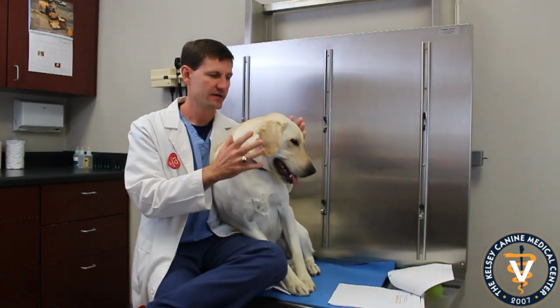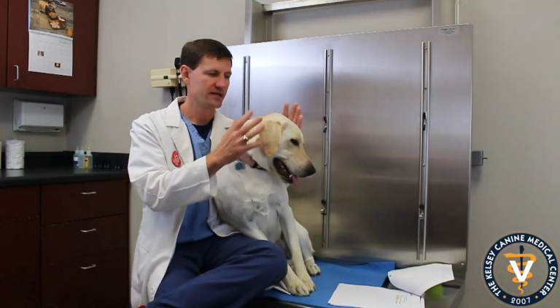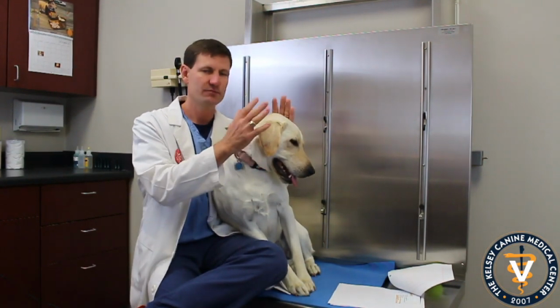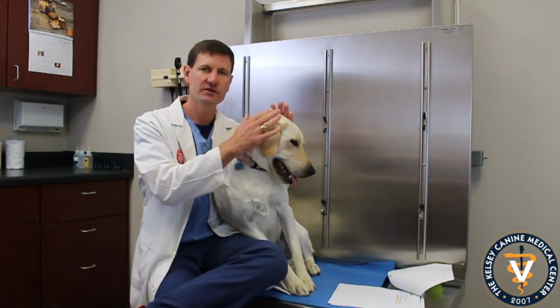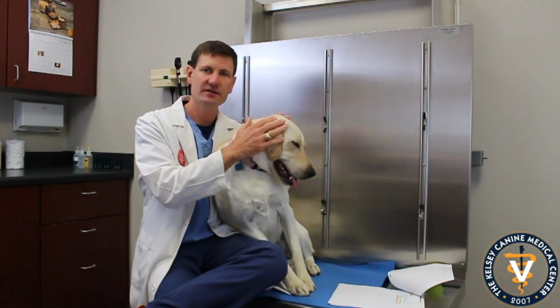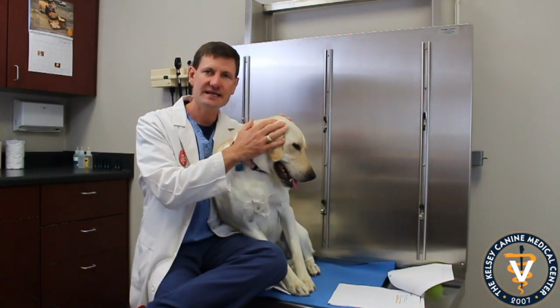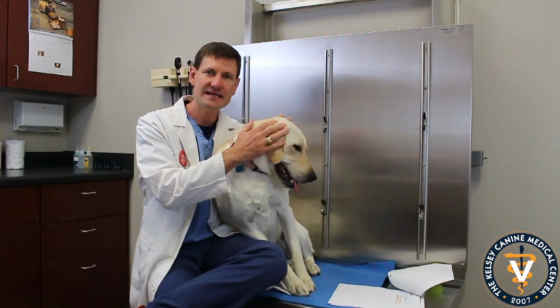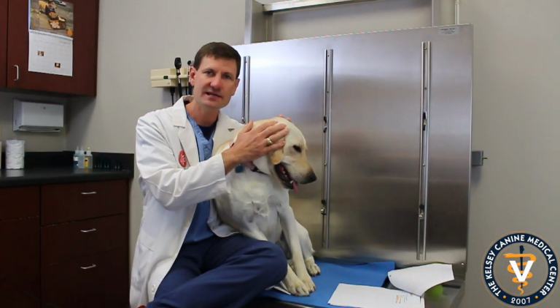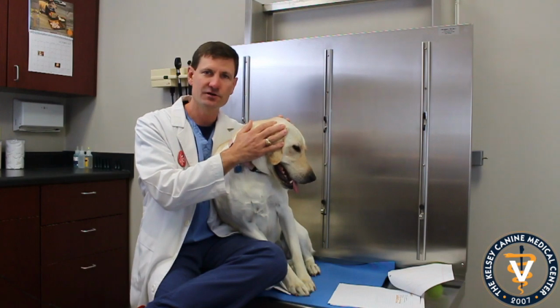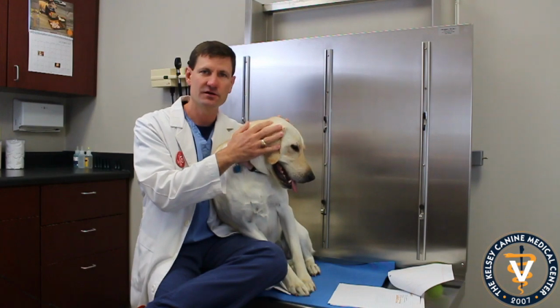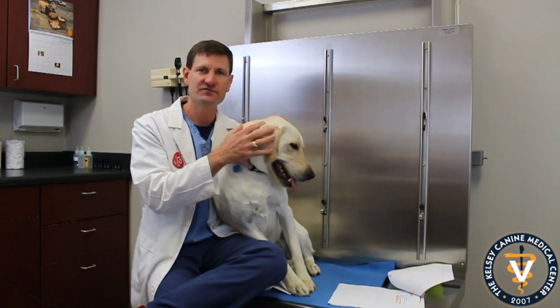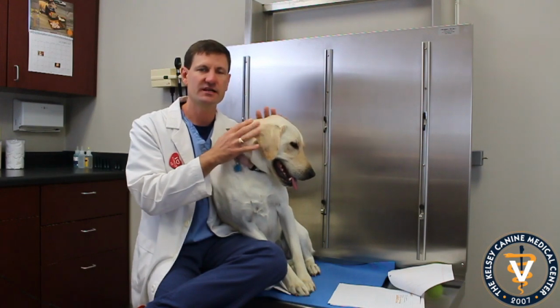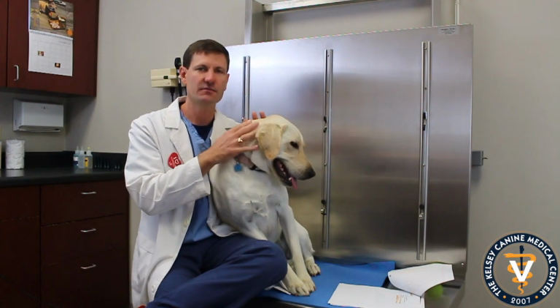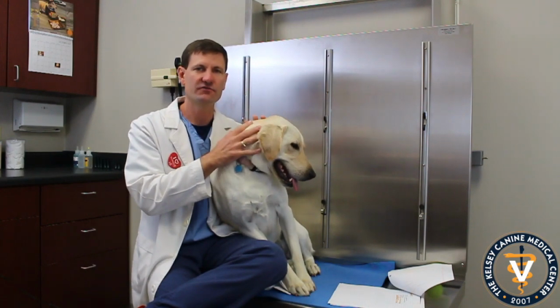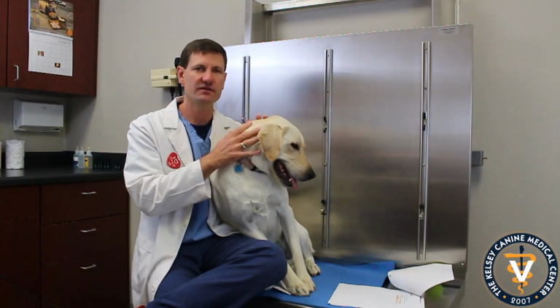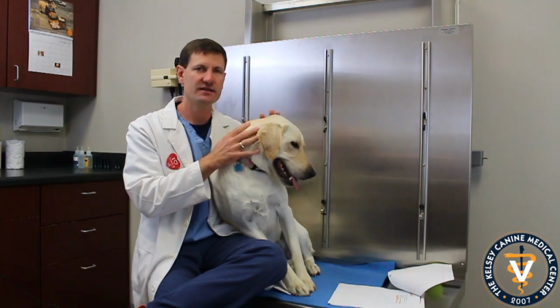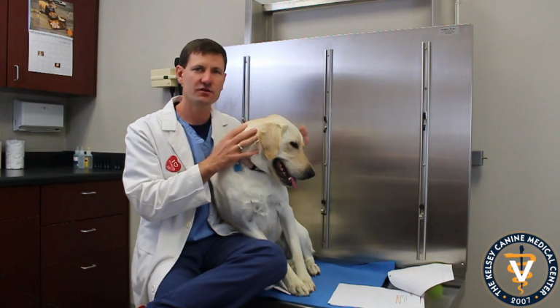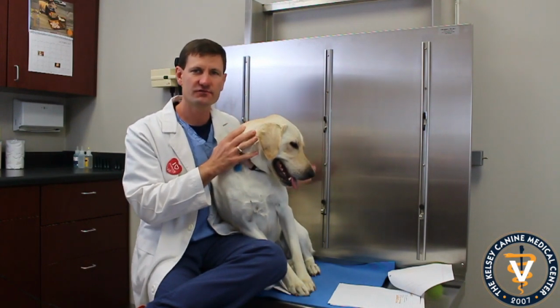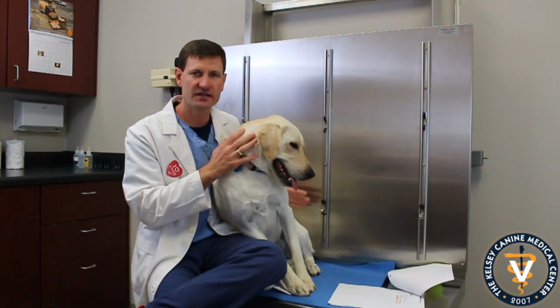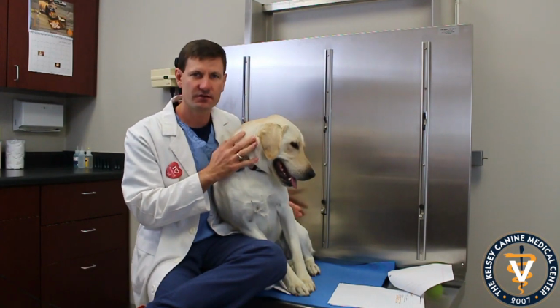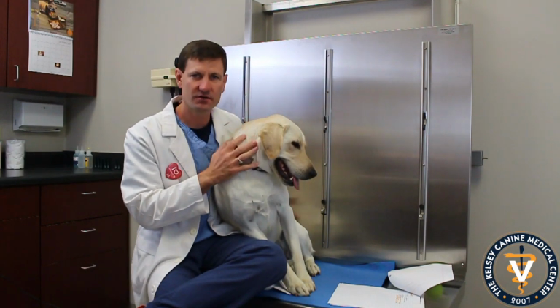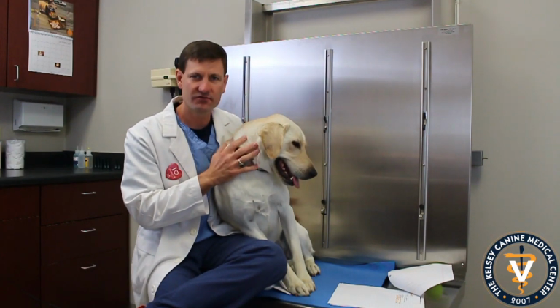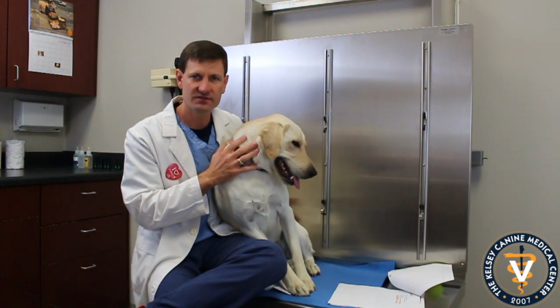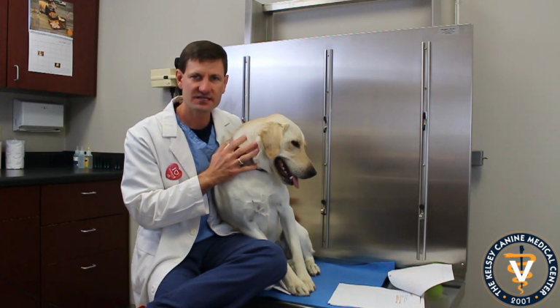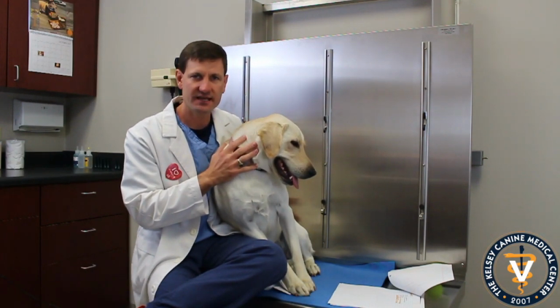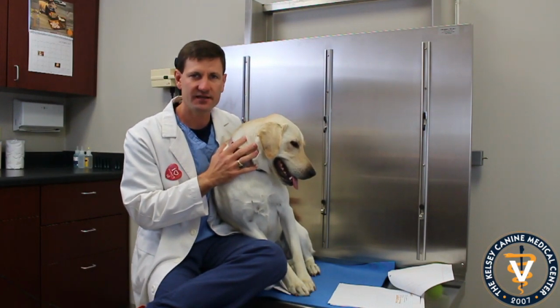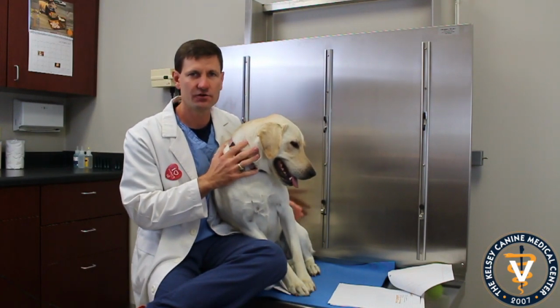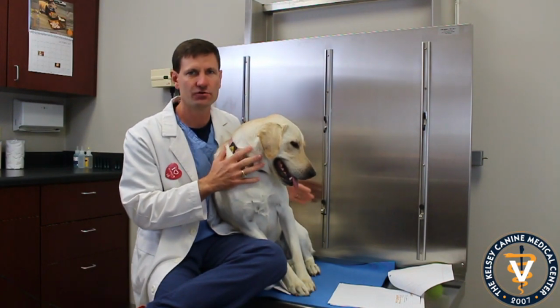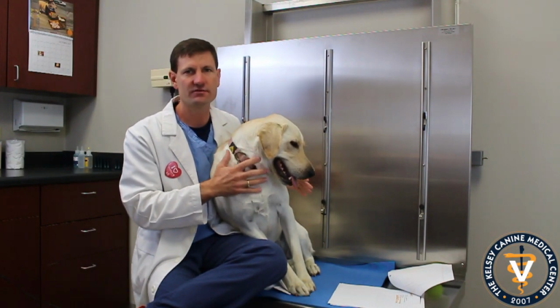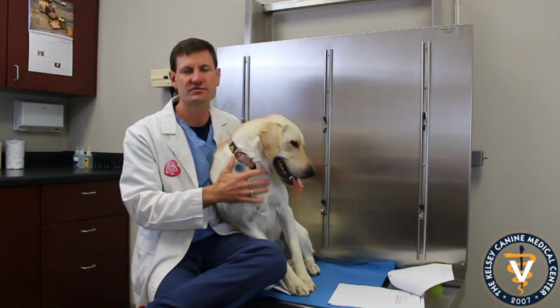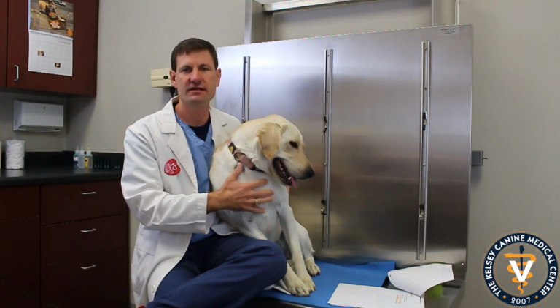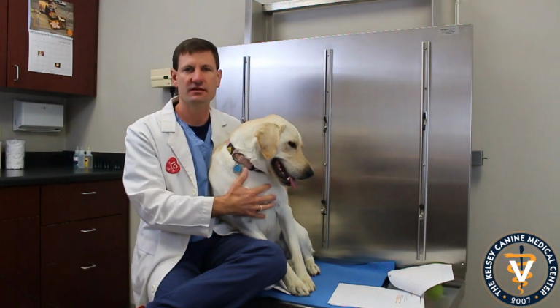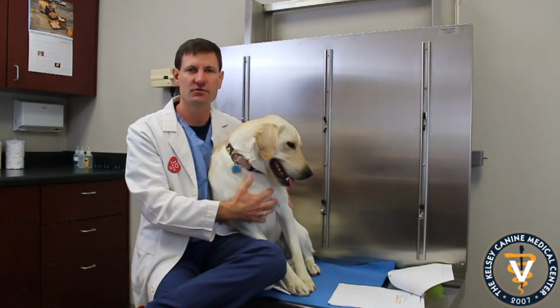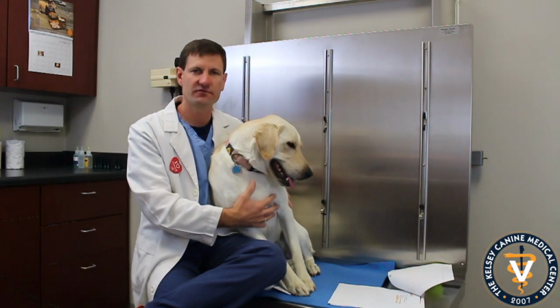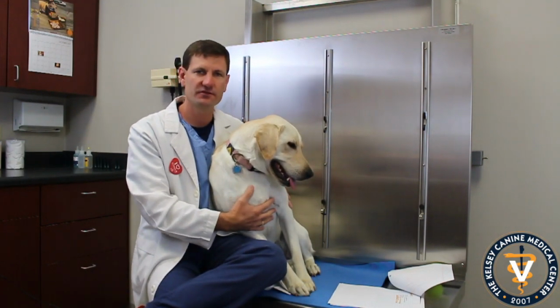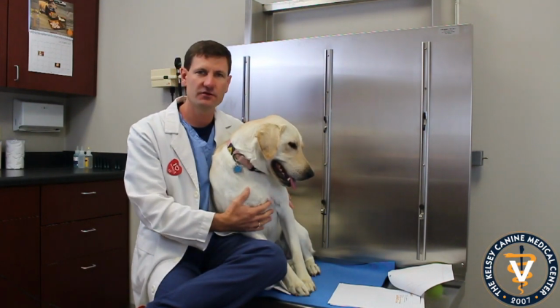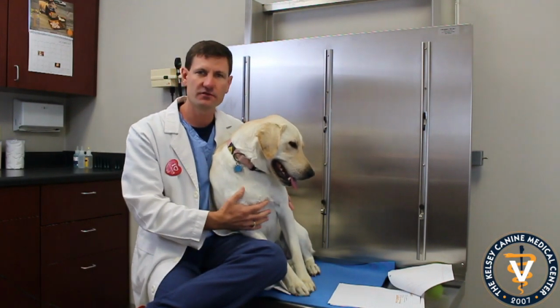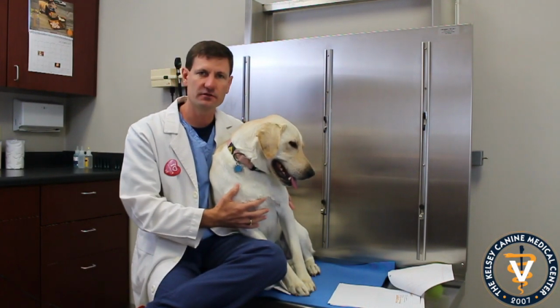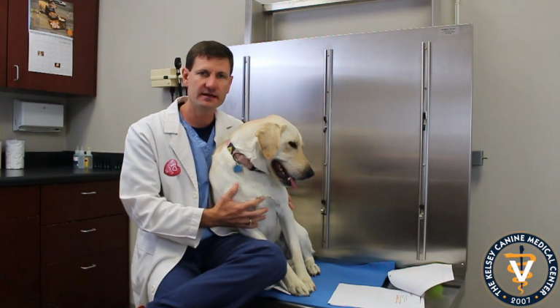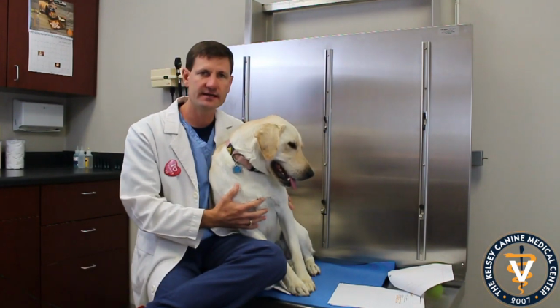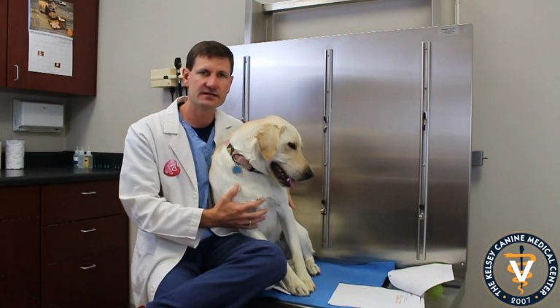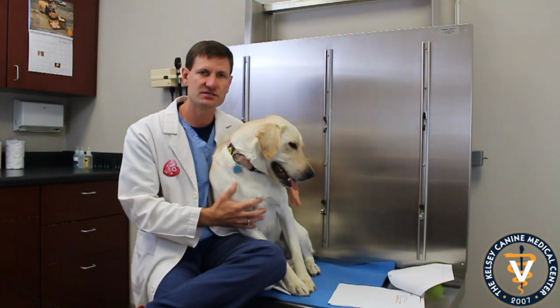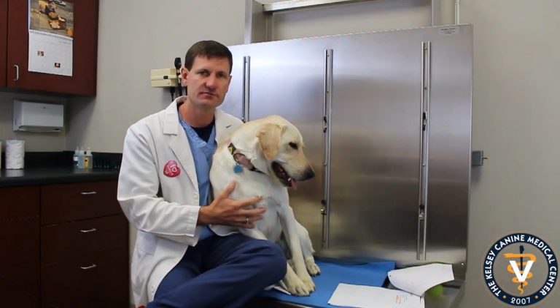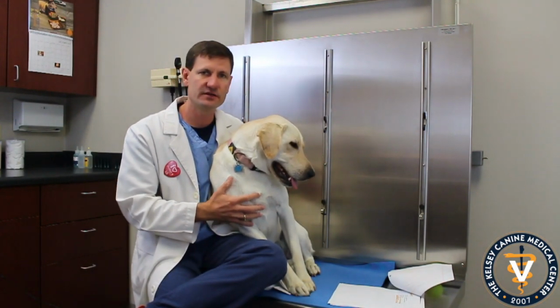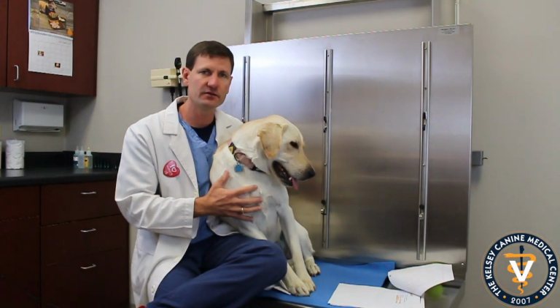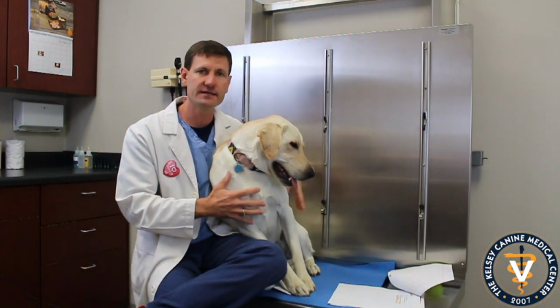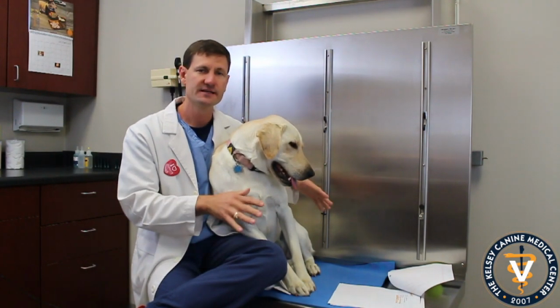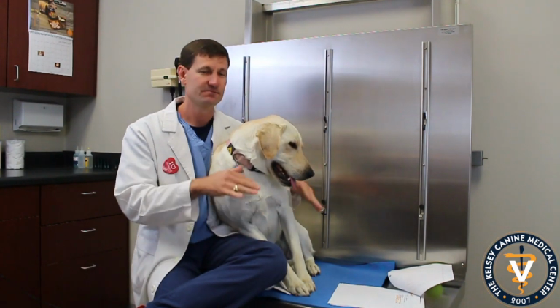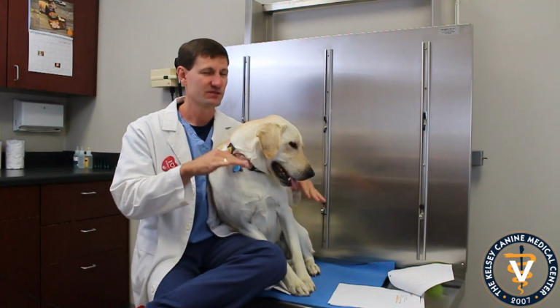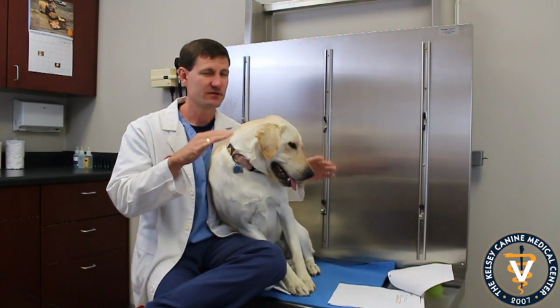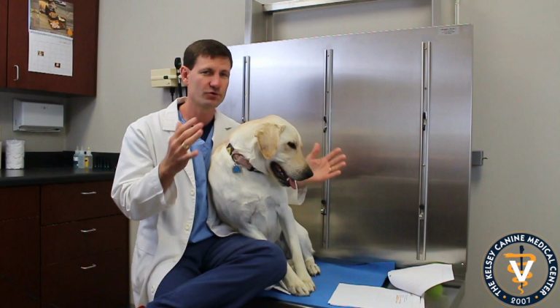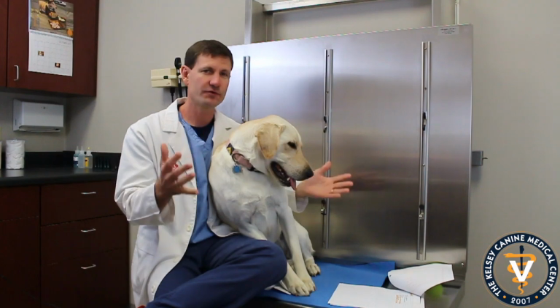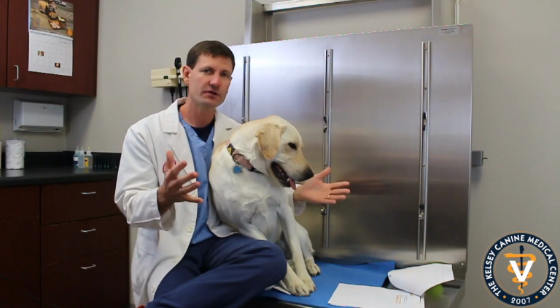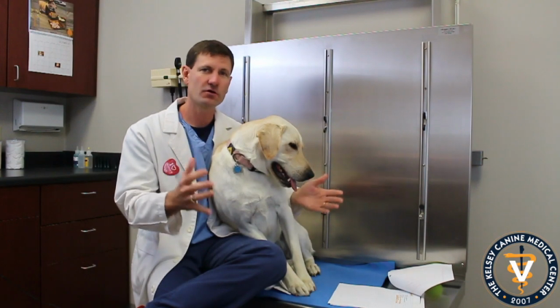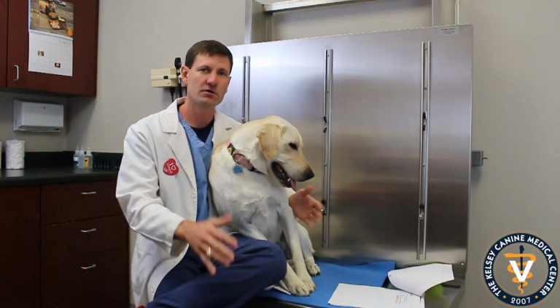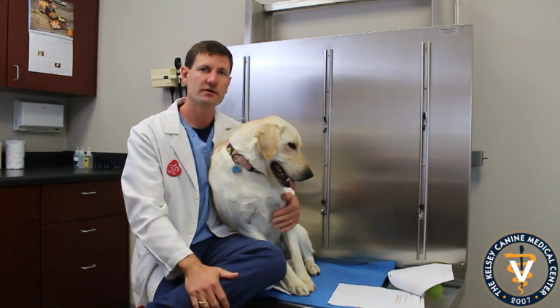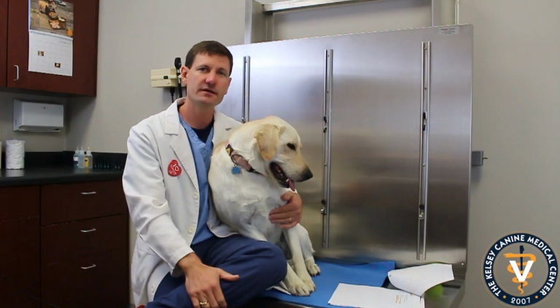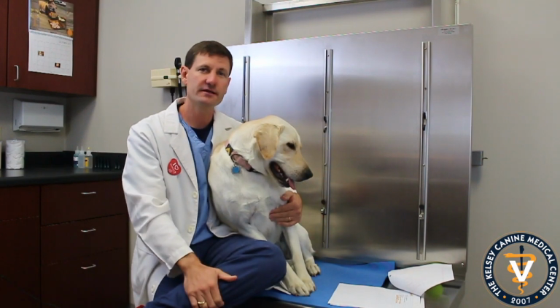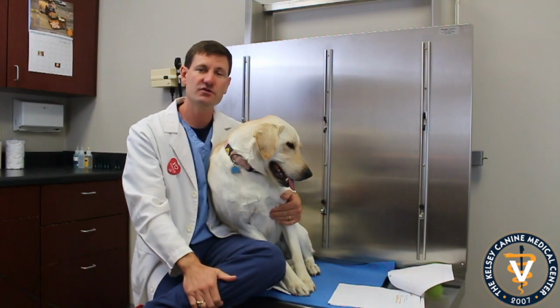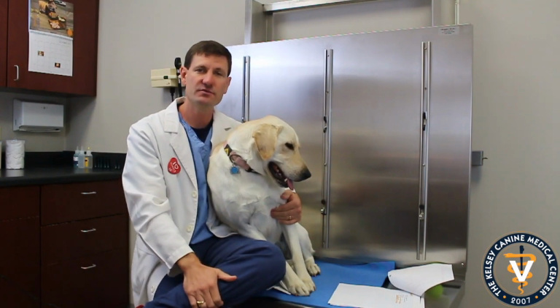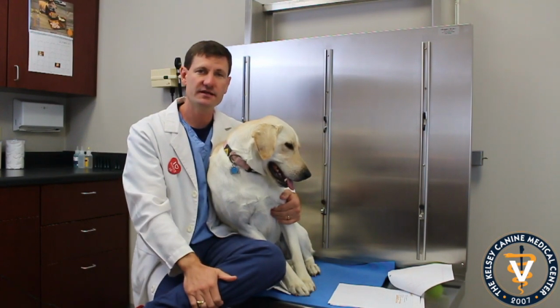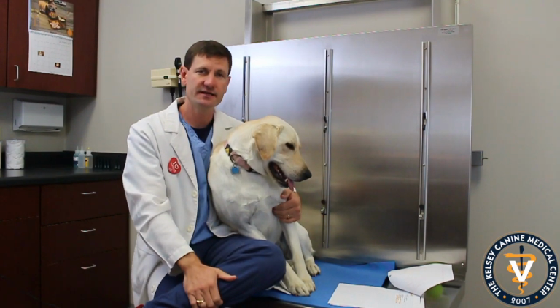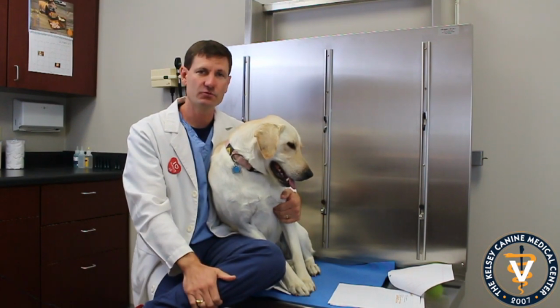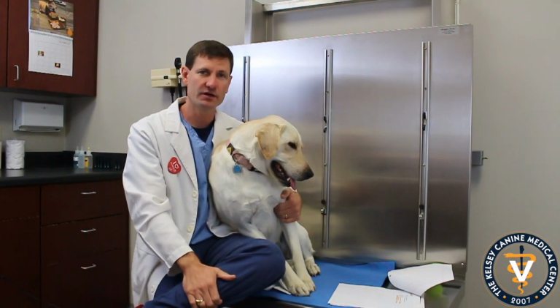Mast cell tumors really can be anywhere on the body. I've taken them off the ear, off the tail, off the legs and belly. They really can be anywhere.